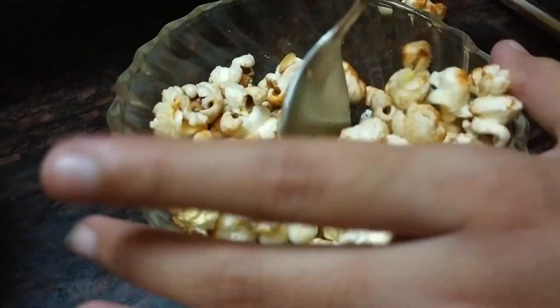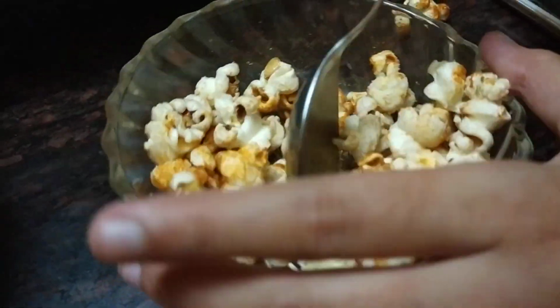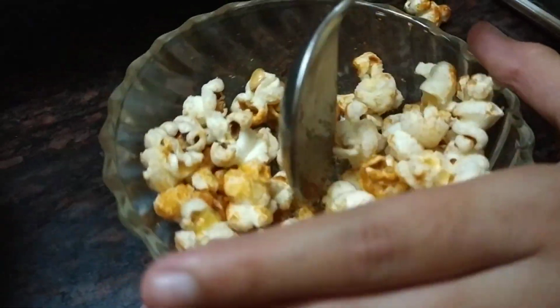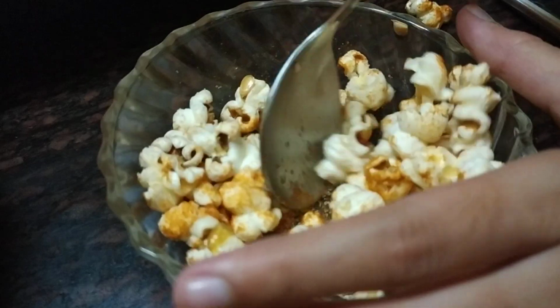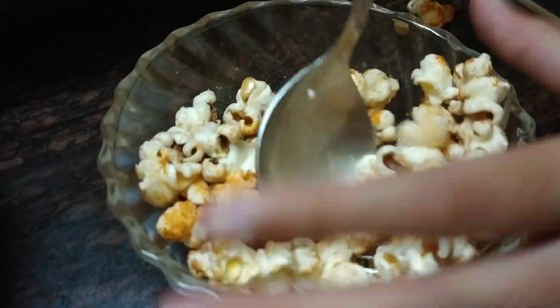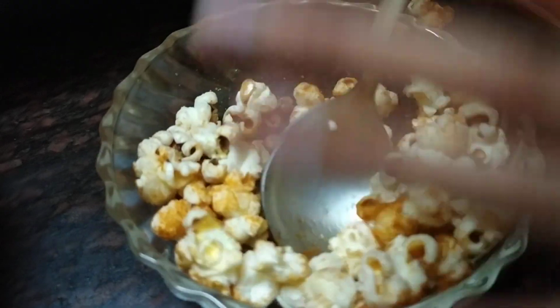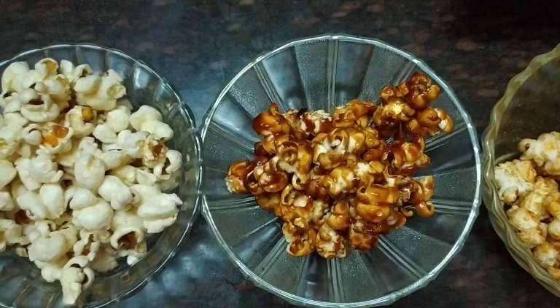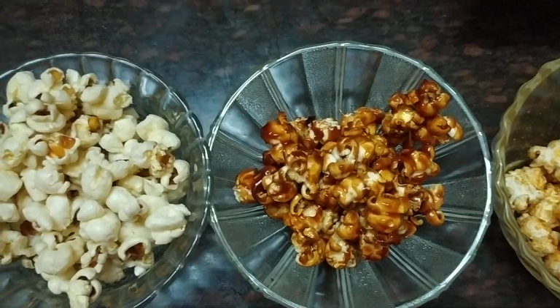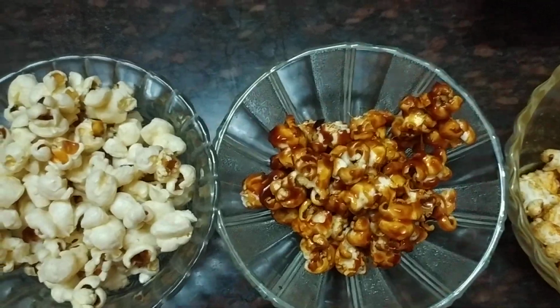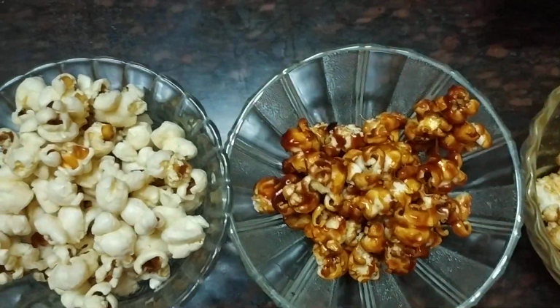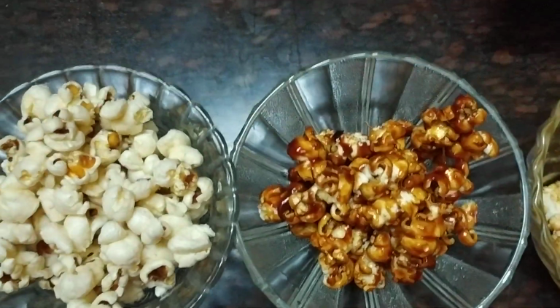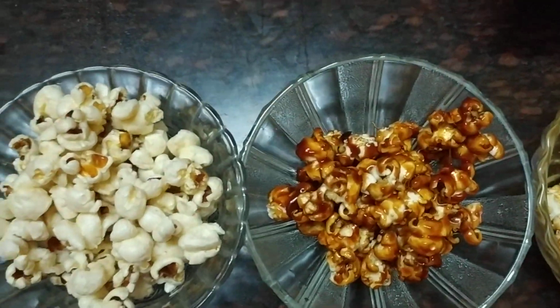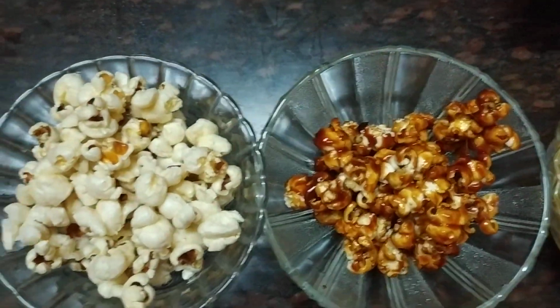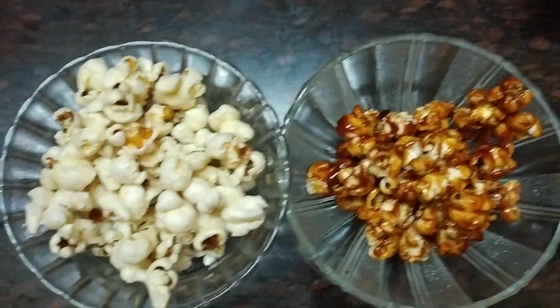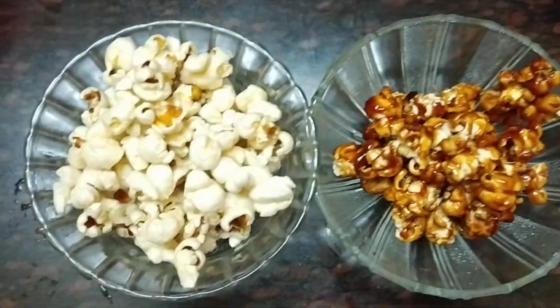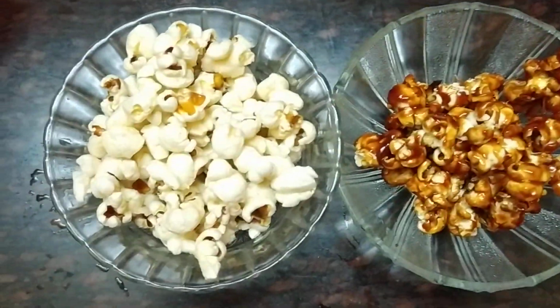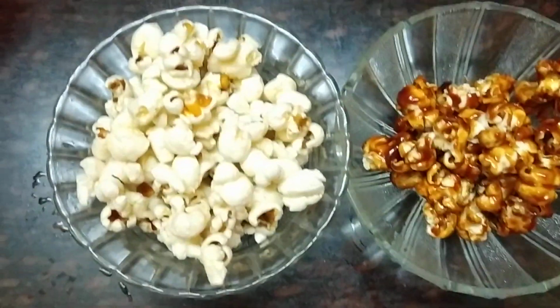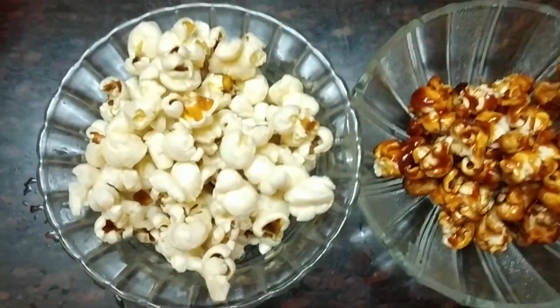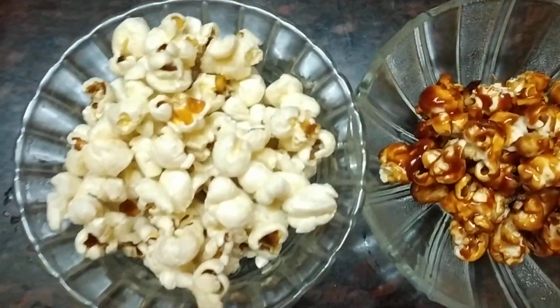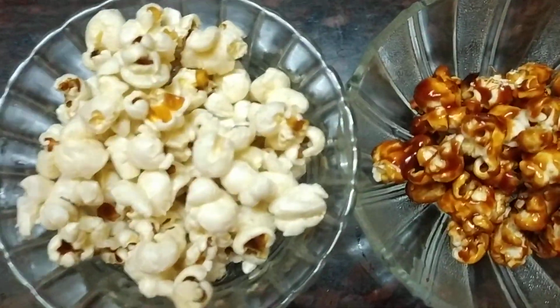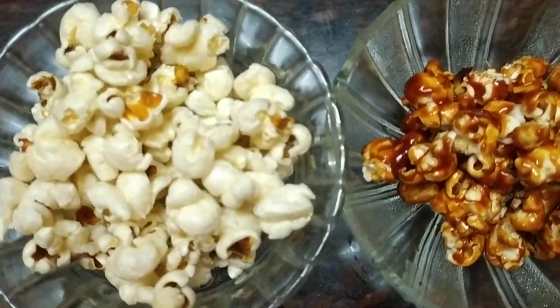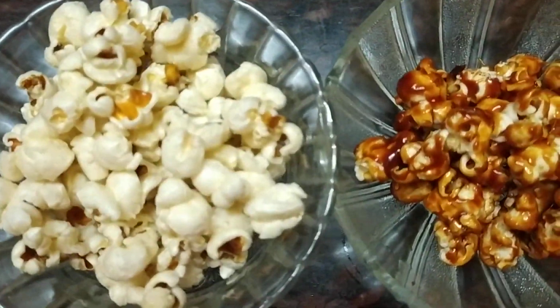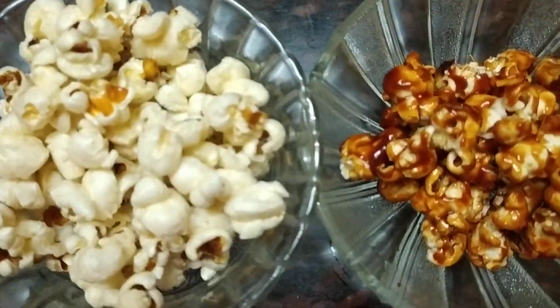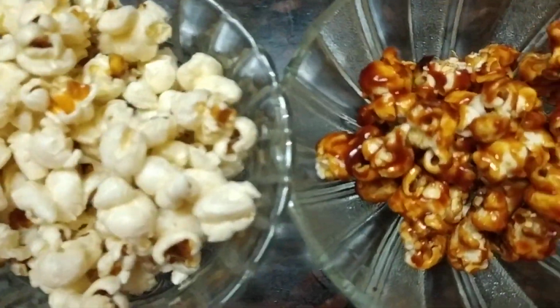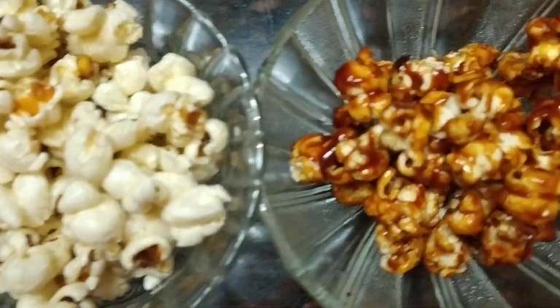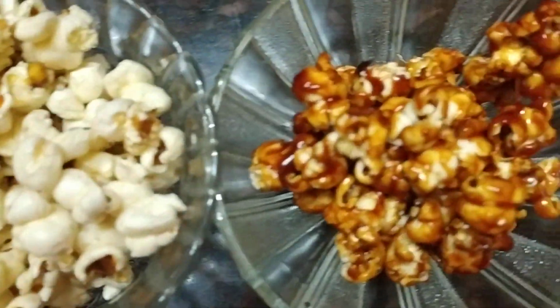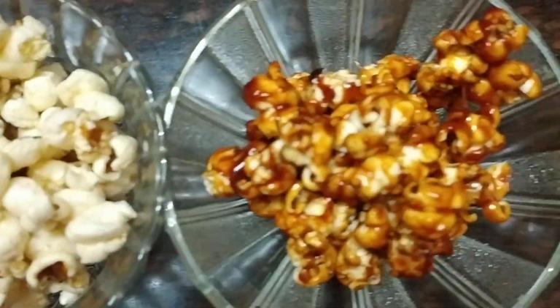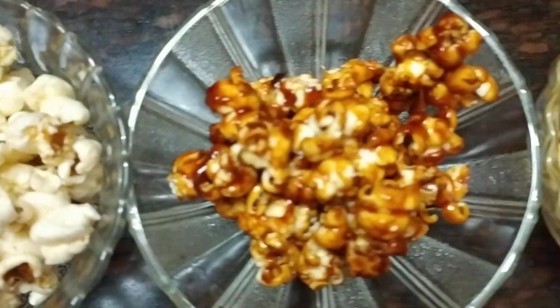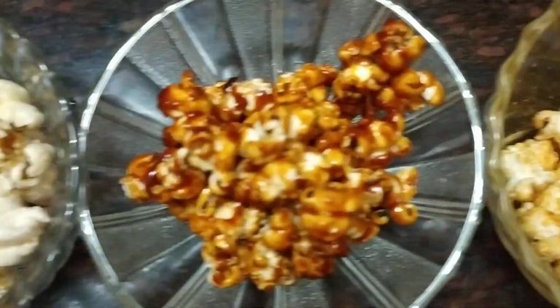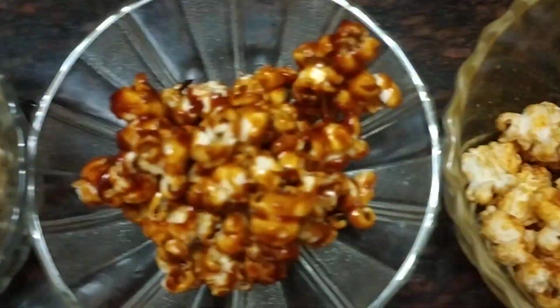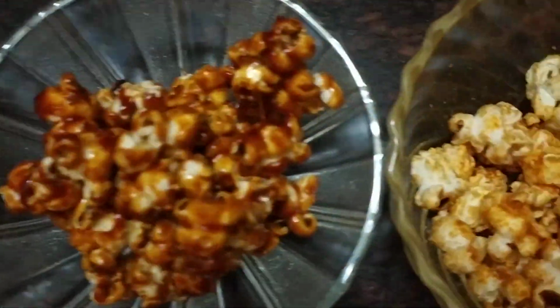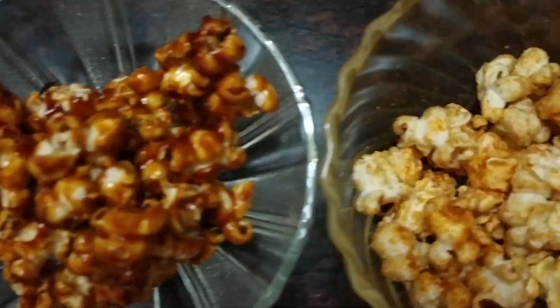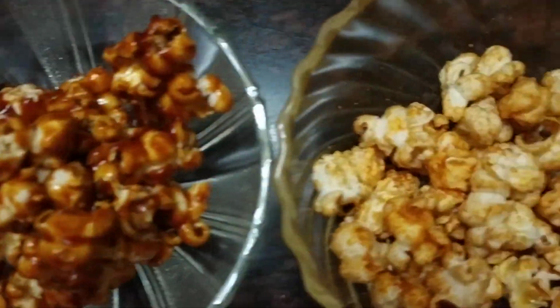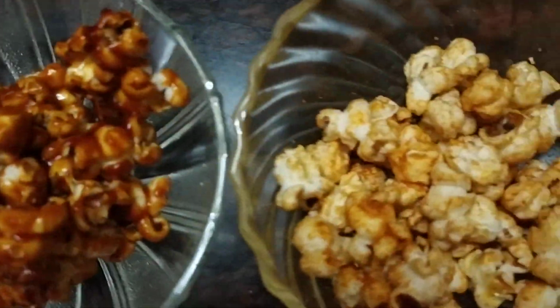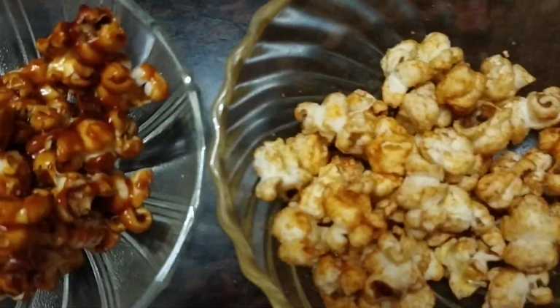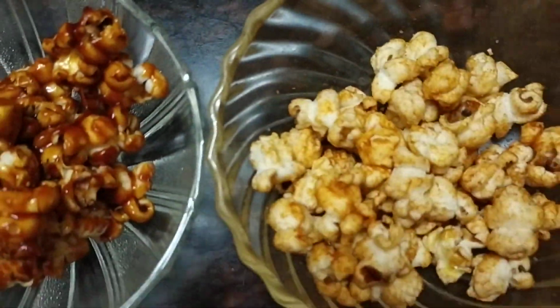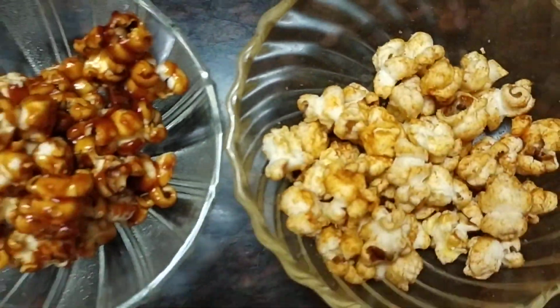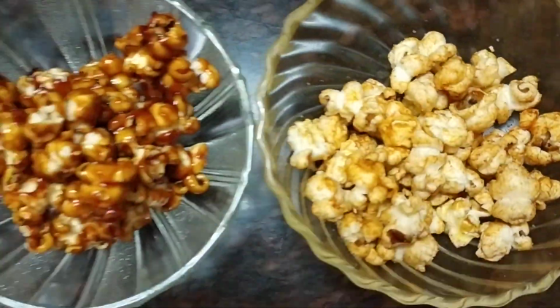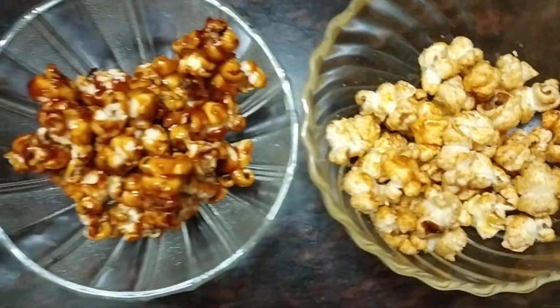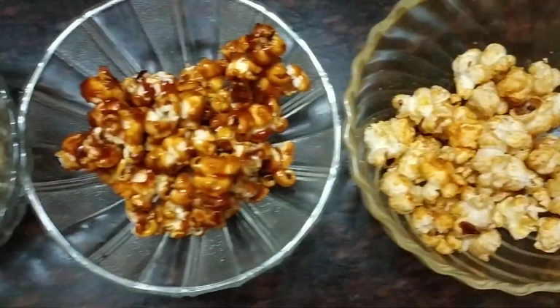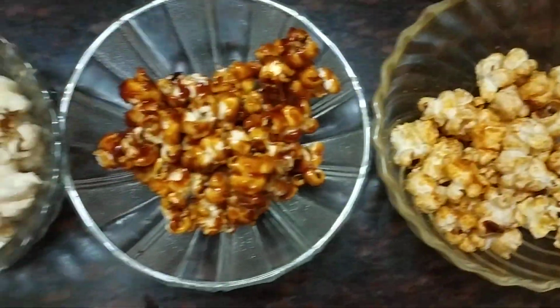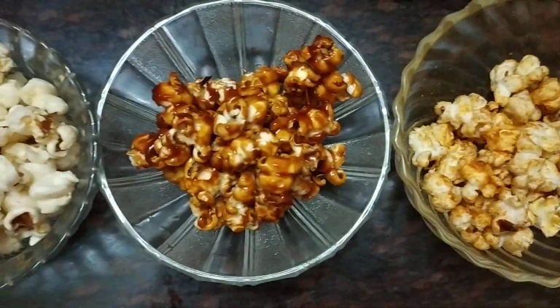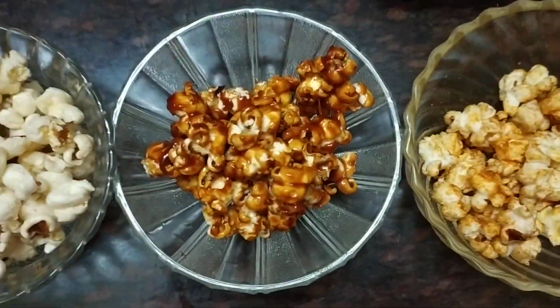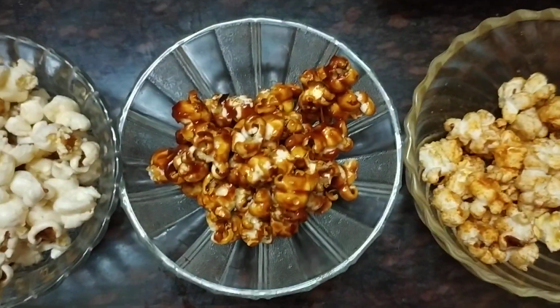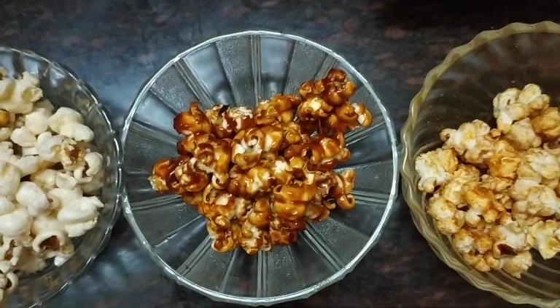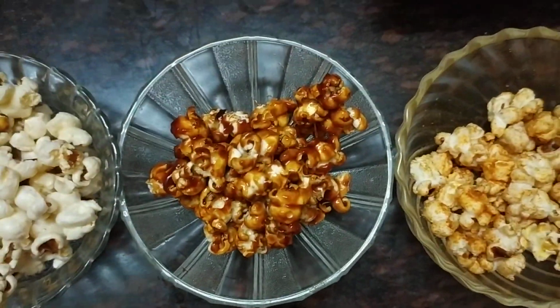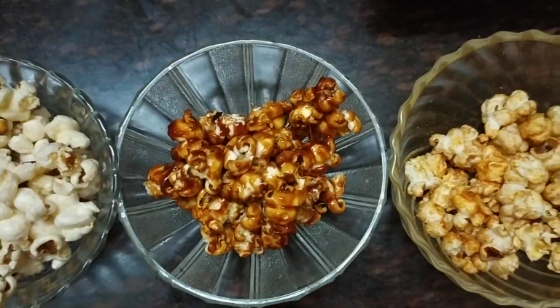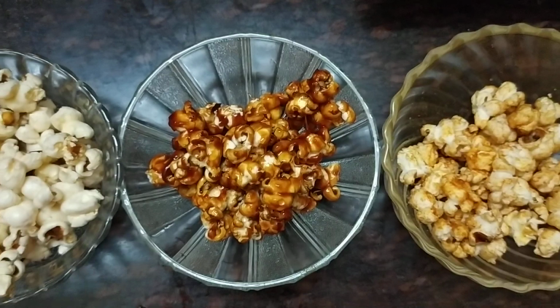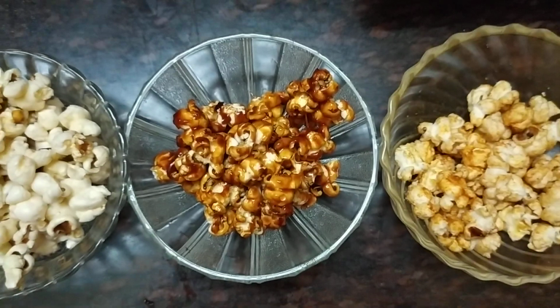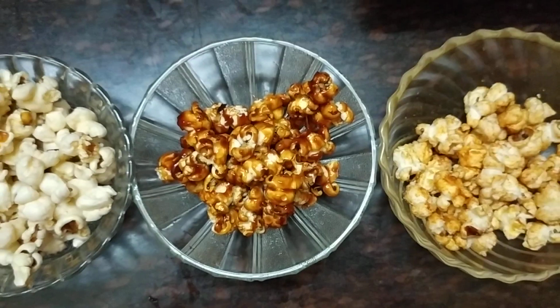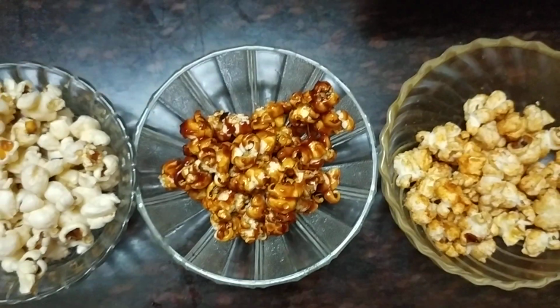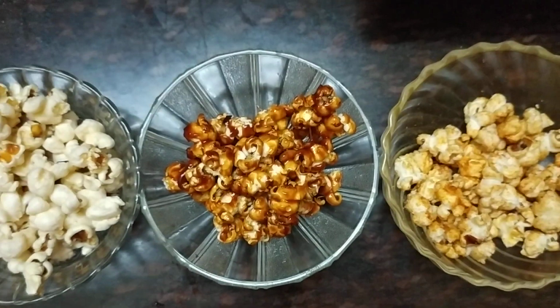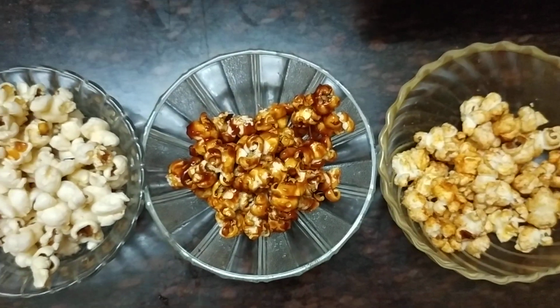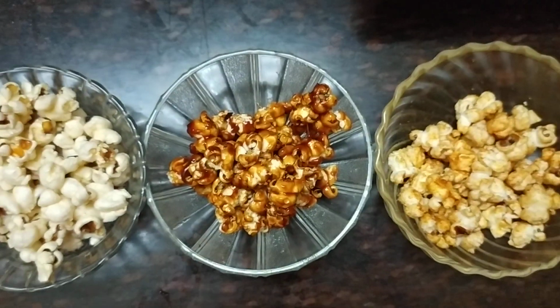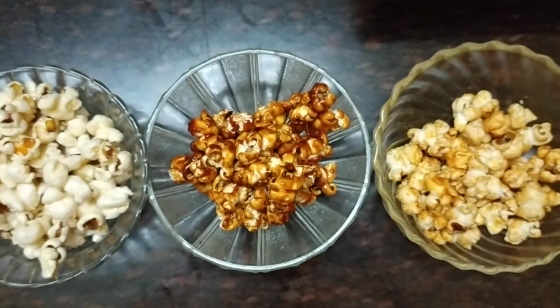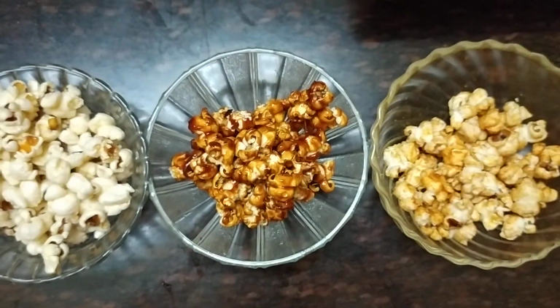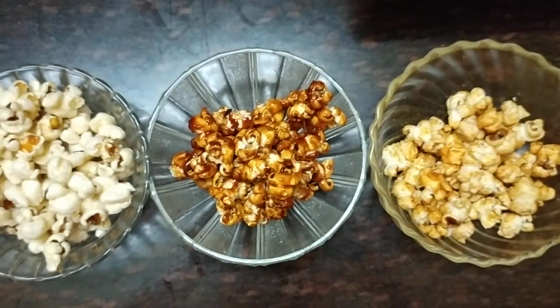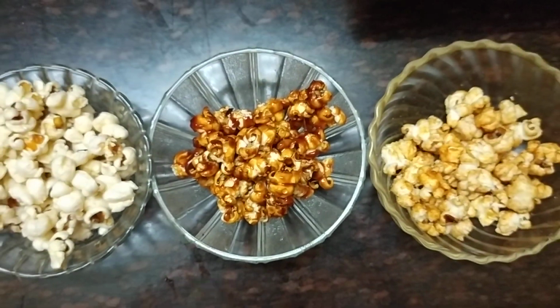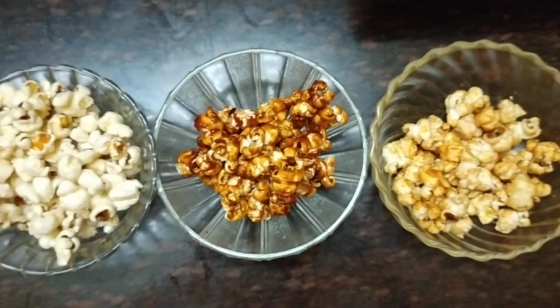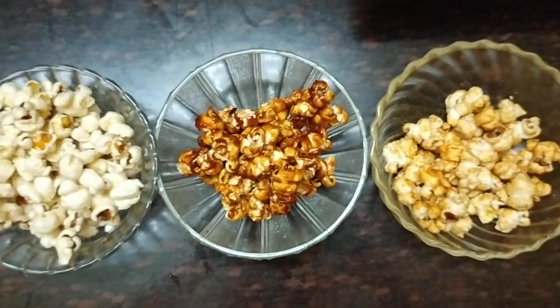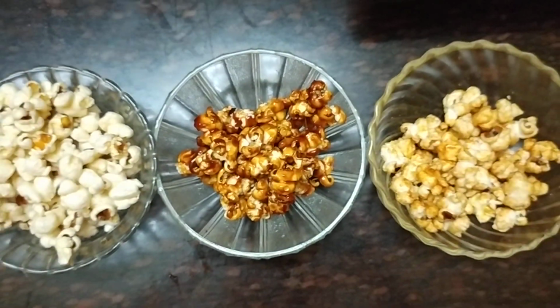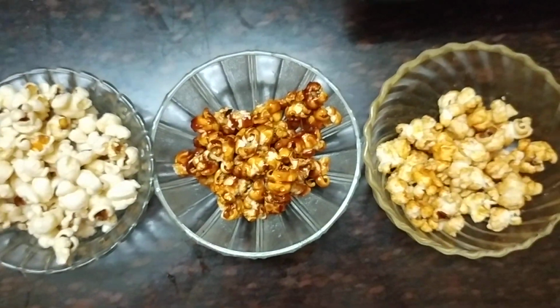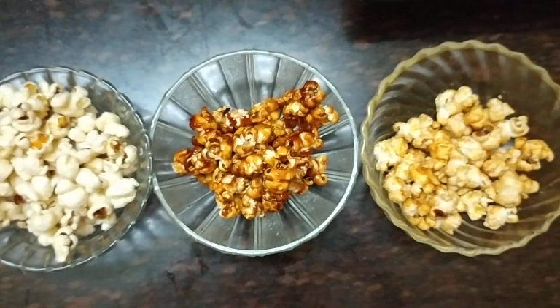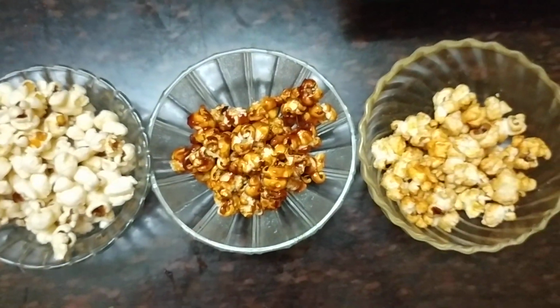So now we have 3 different ways of popcorn ready. Thanks for watching — please like, share, subscribe and comment. Bye-bye!